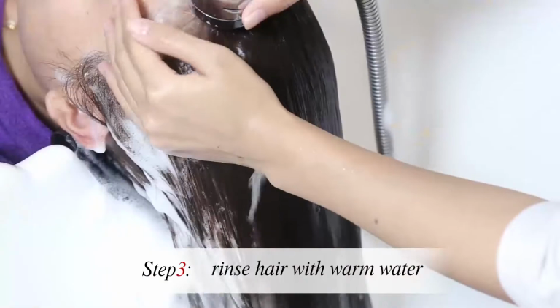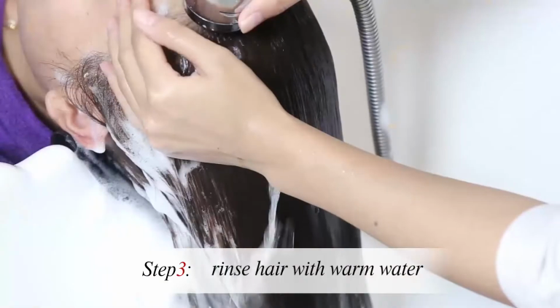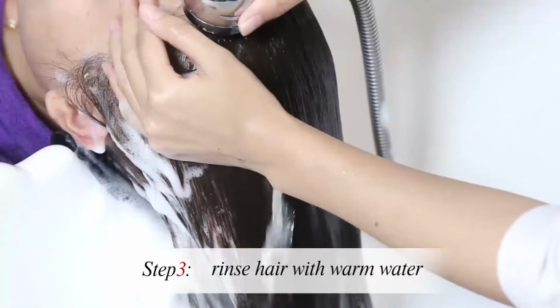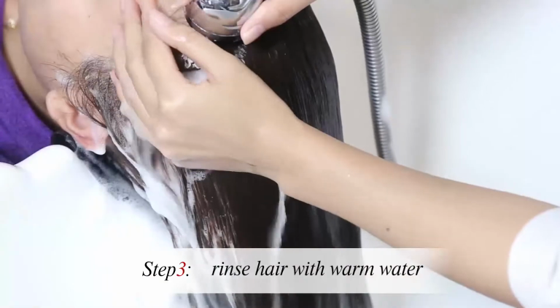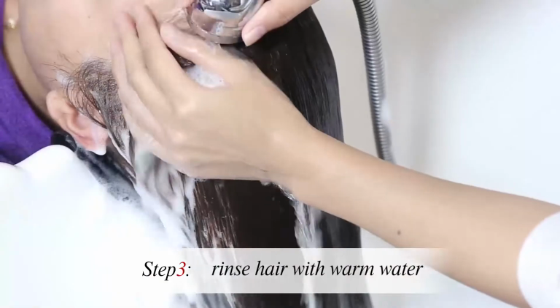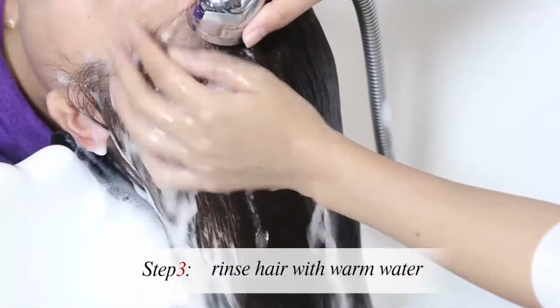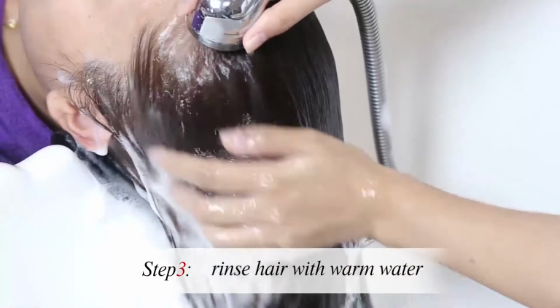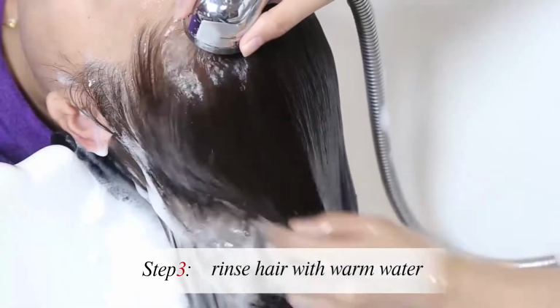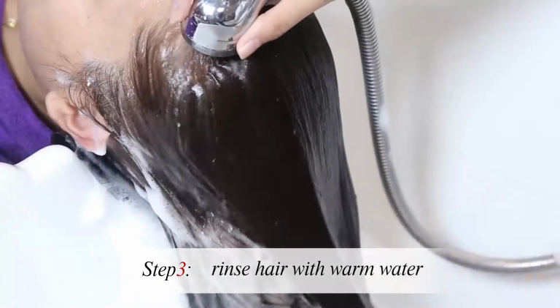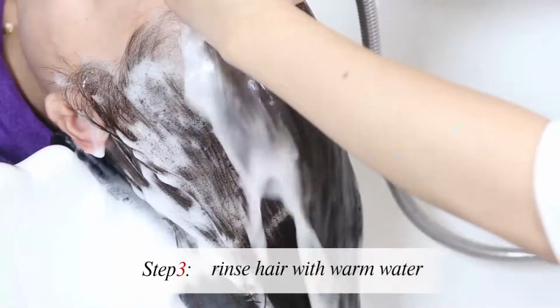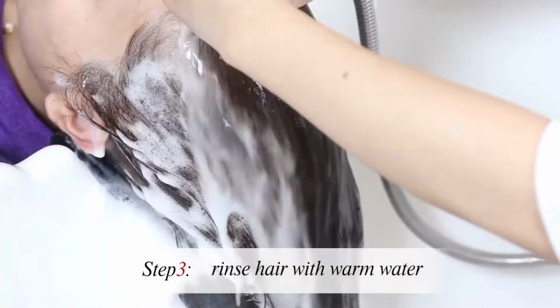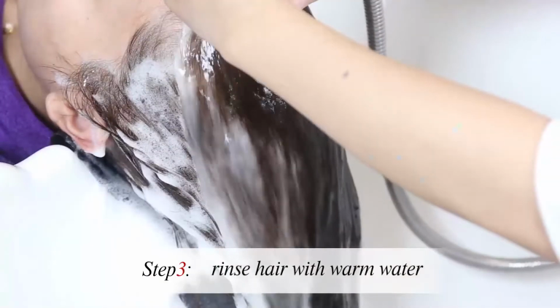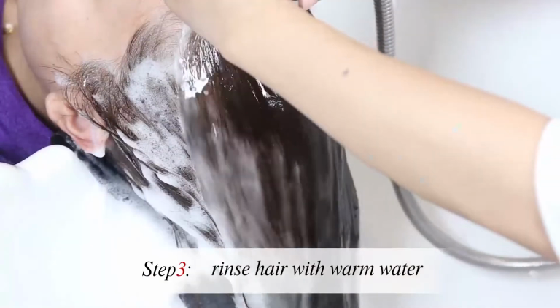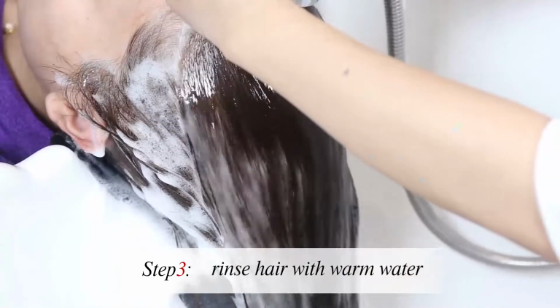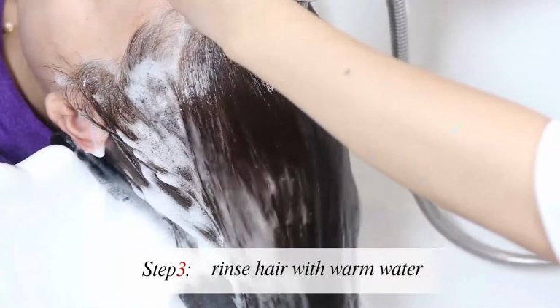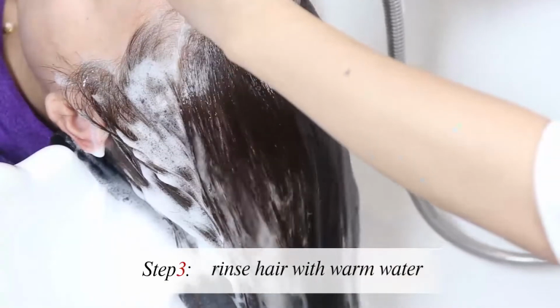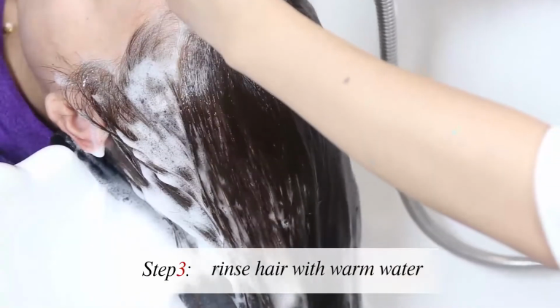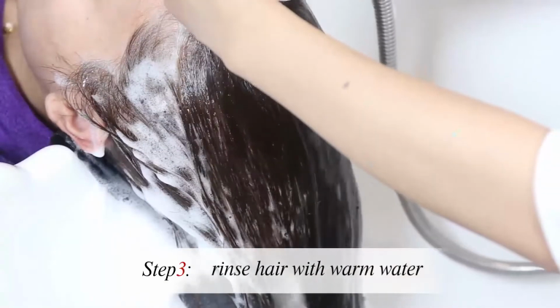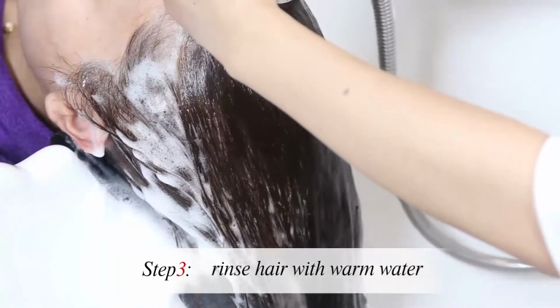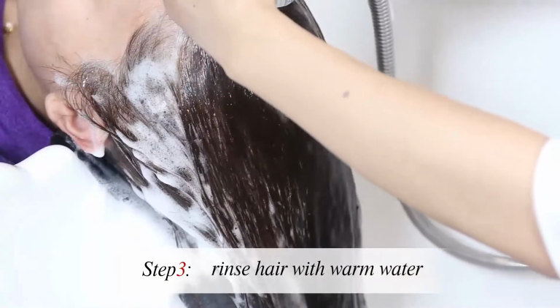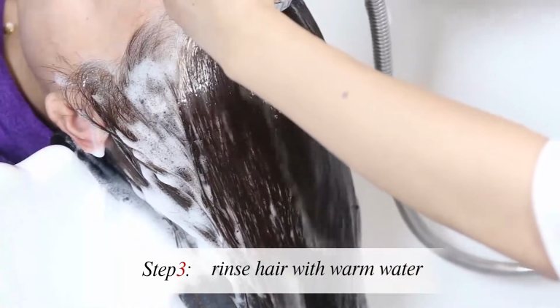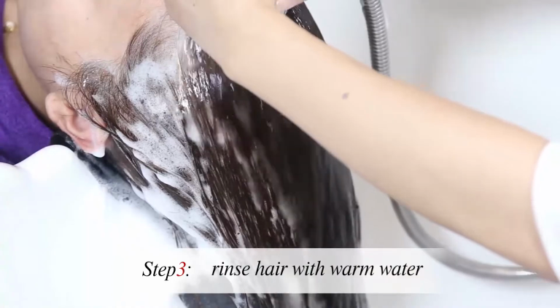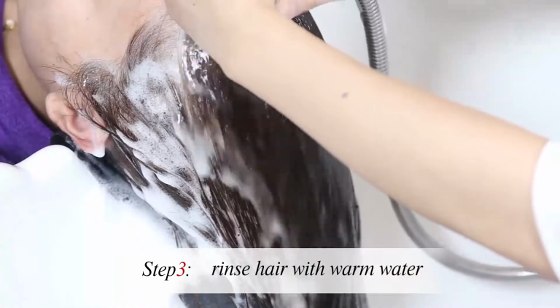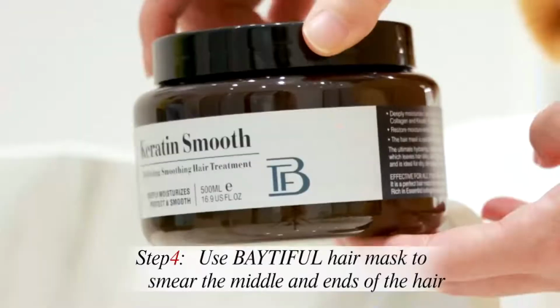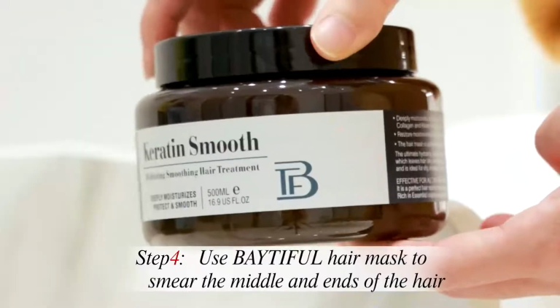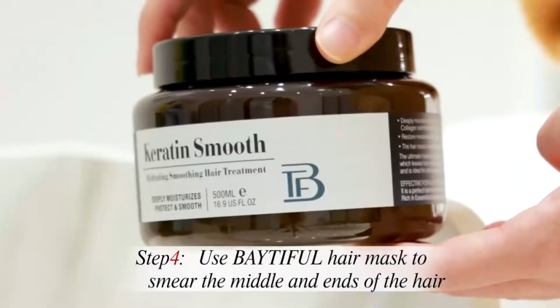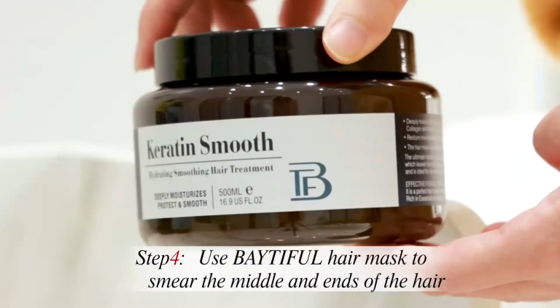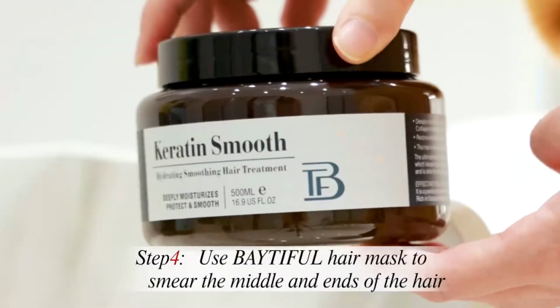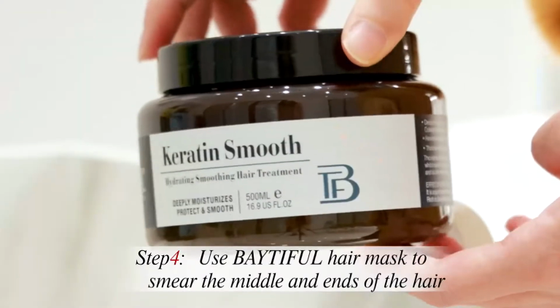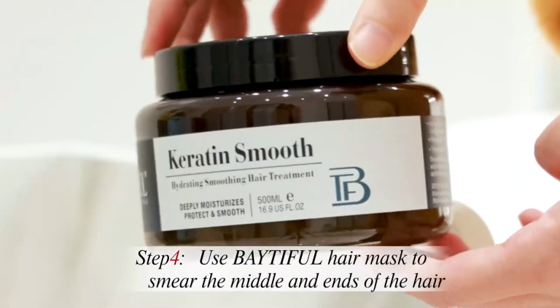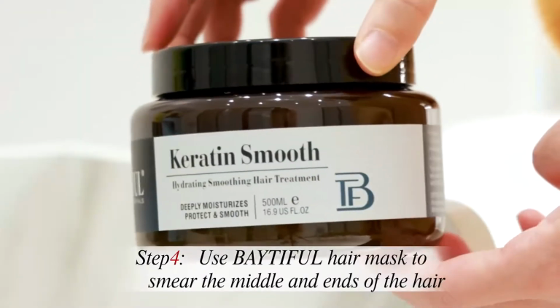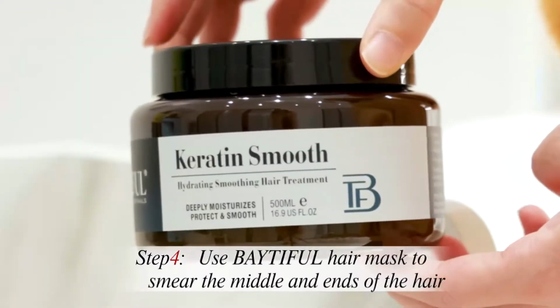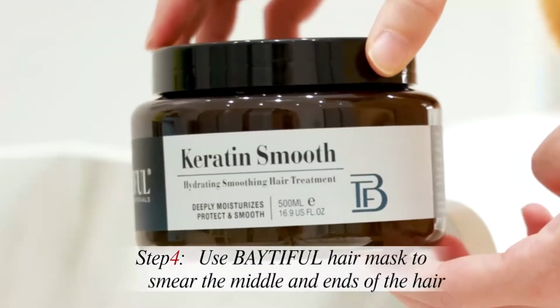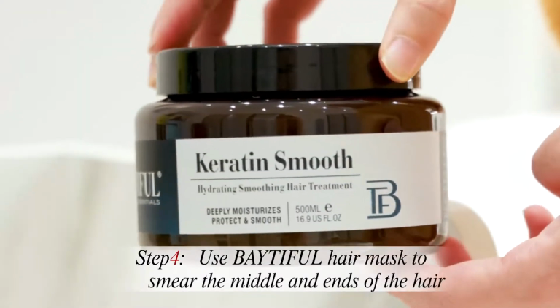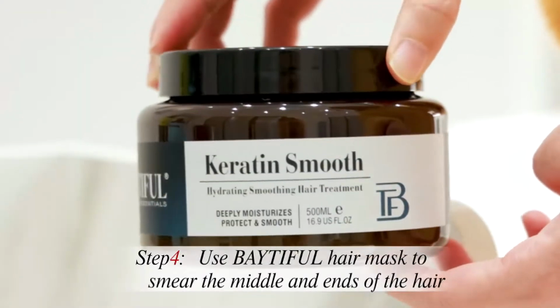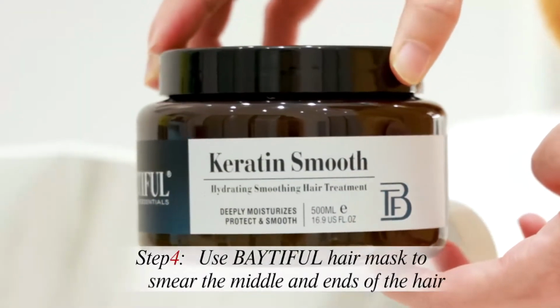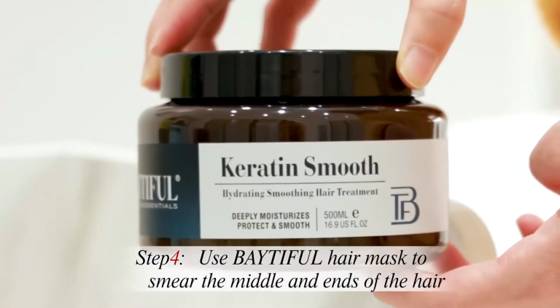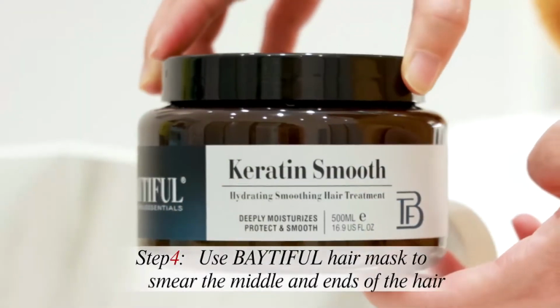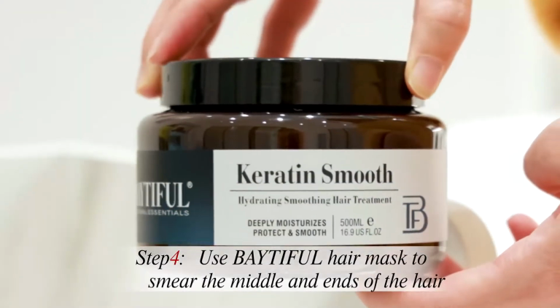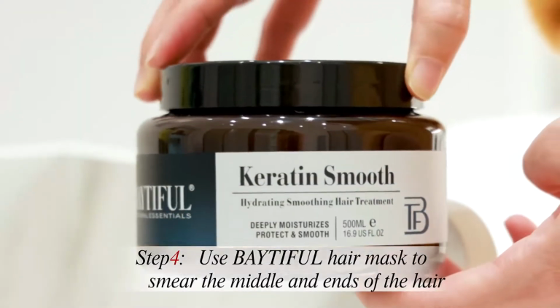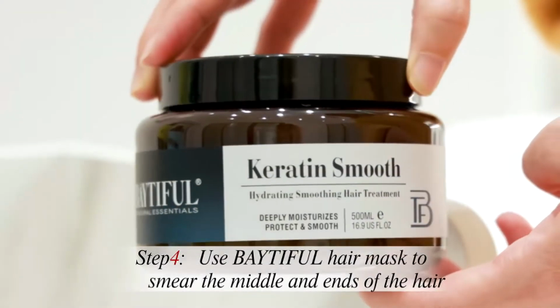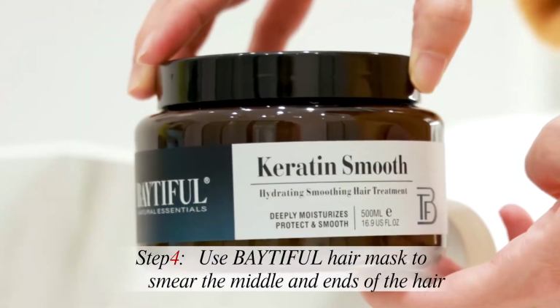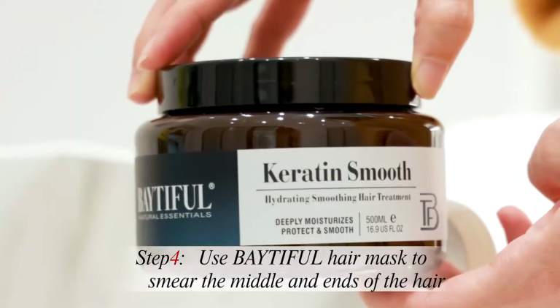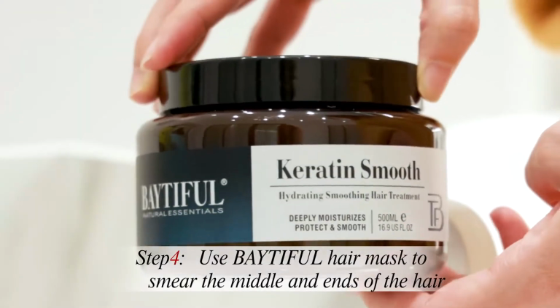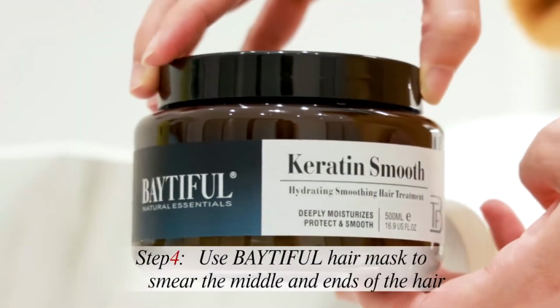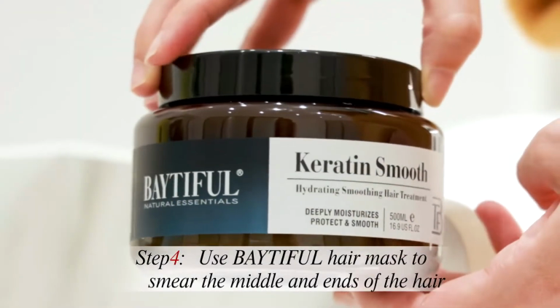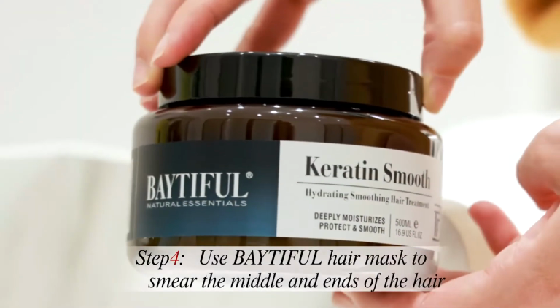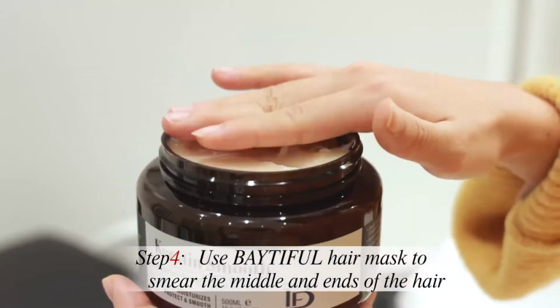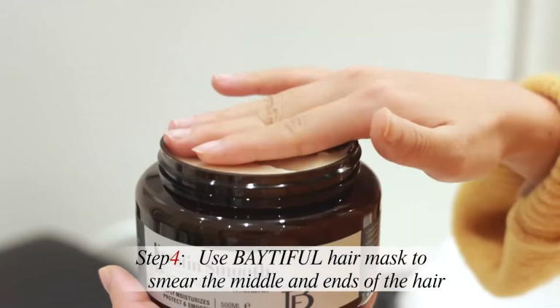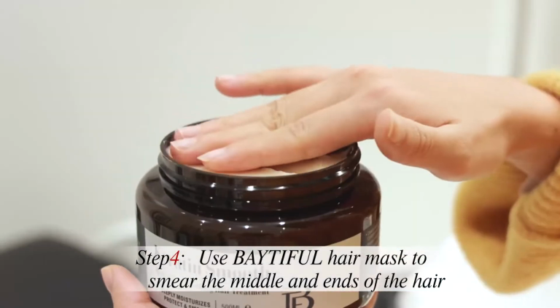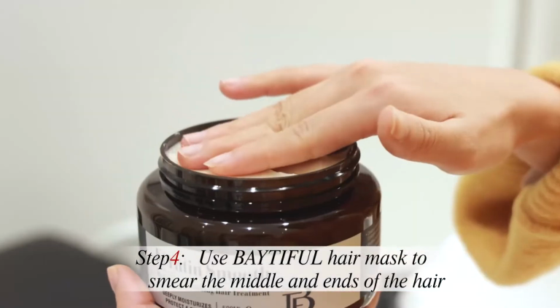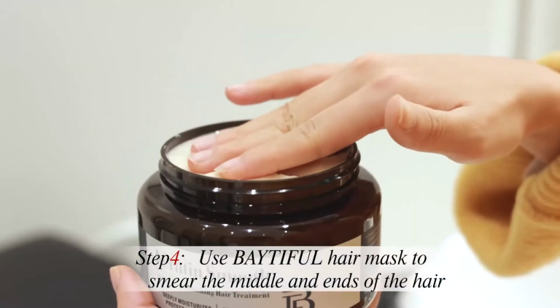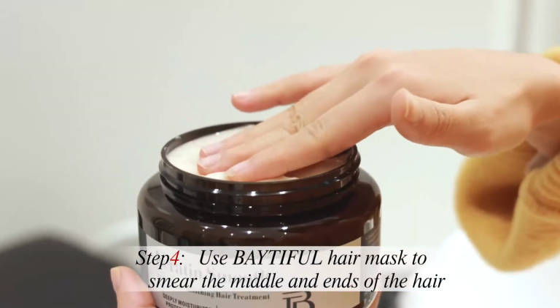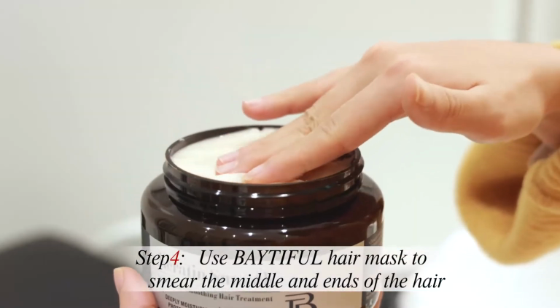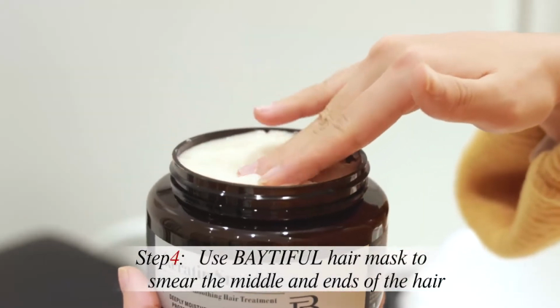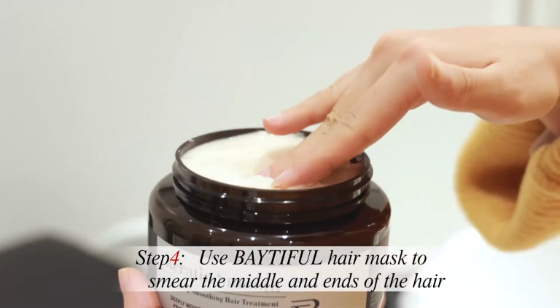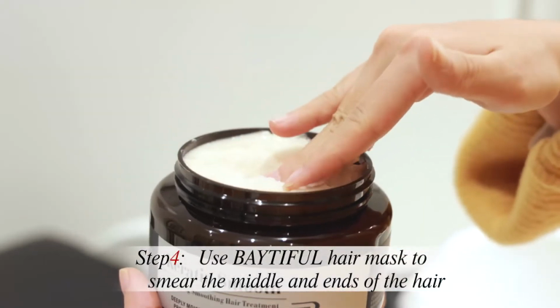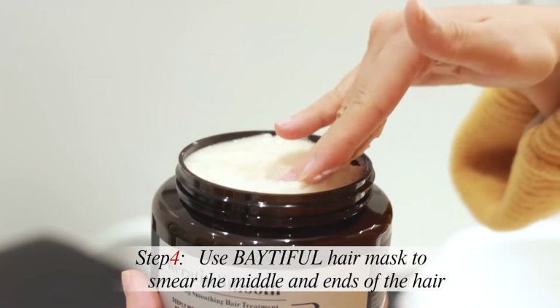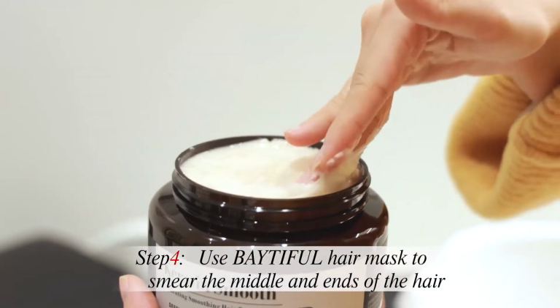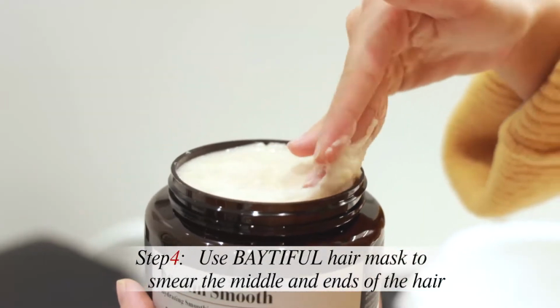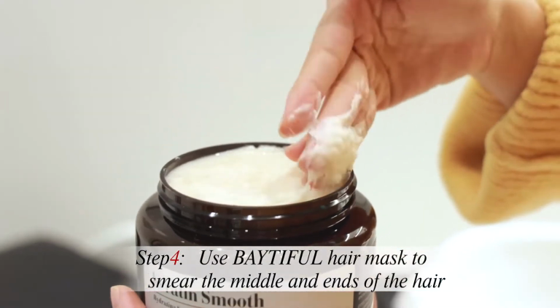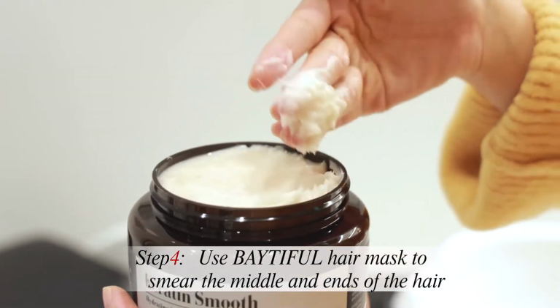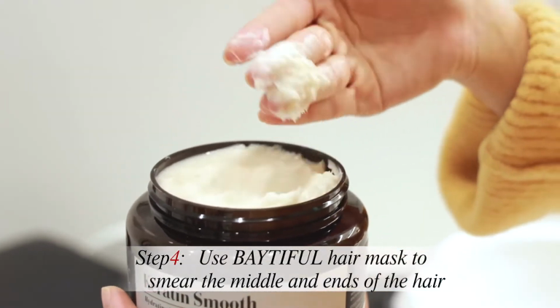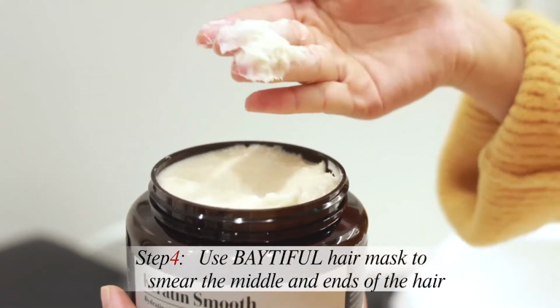Step 3. Rinse hair with warm water. Step 4. Use Betifull hair mask to smear the middle and ends of the hair.